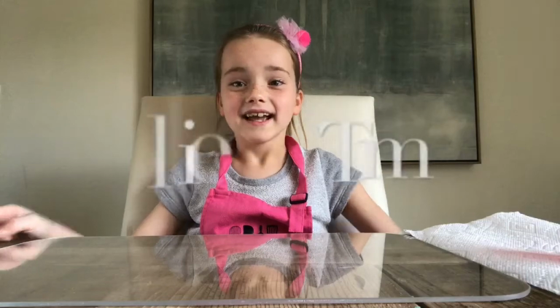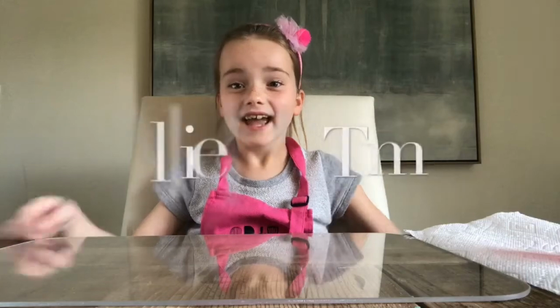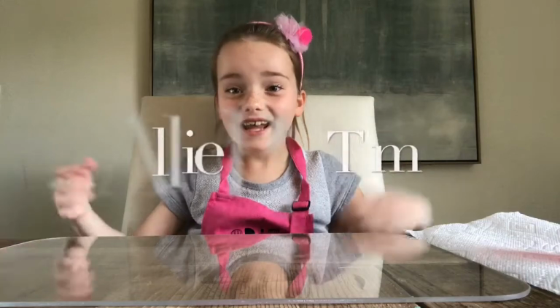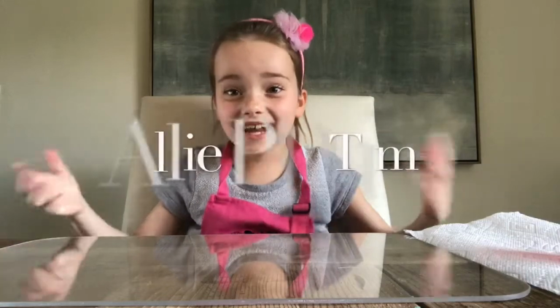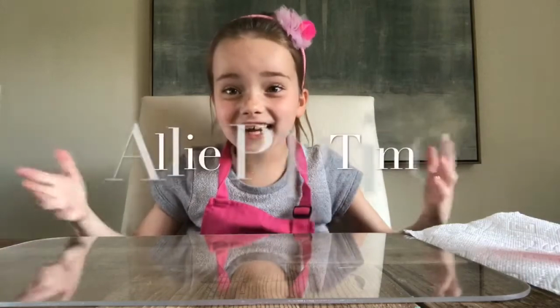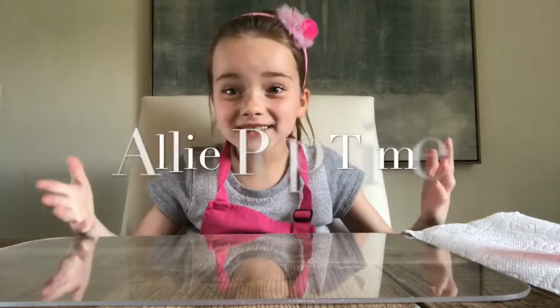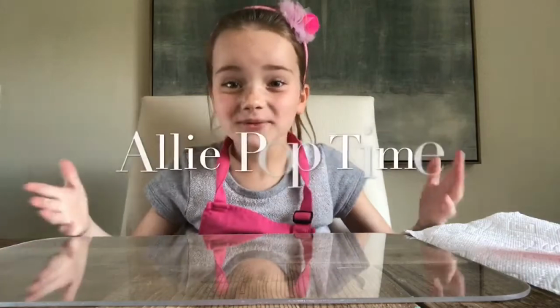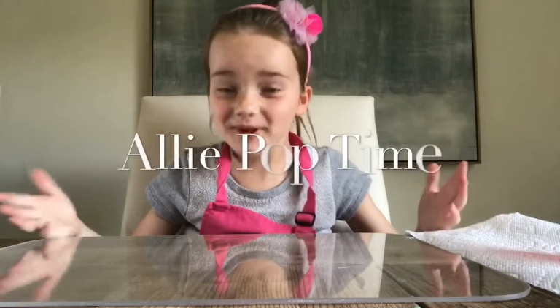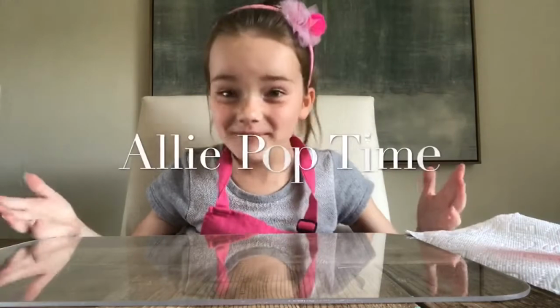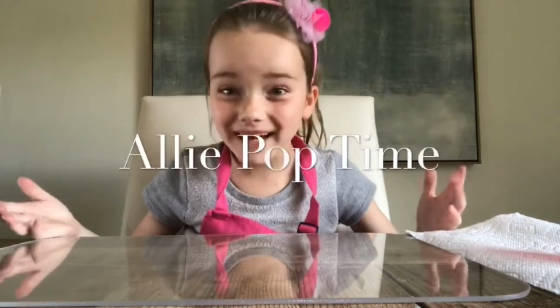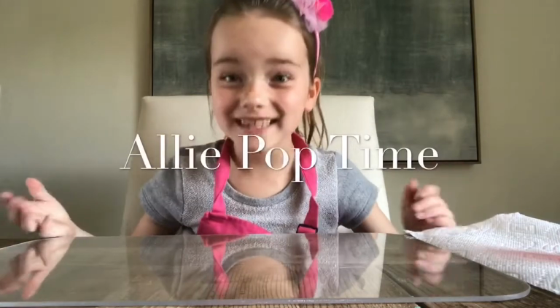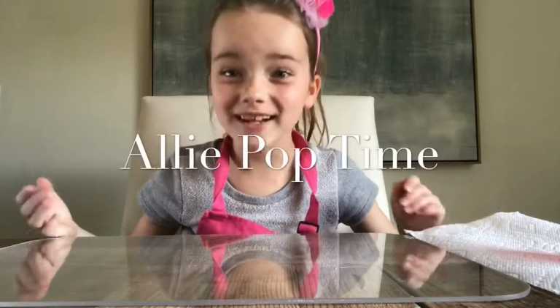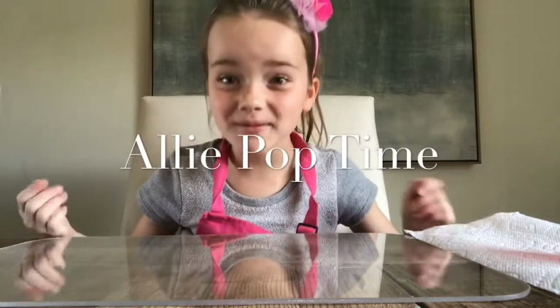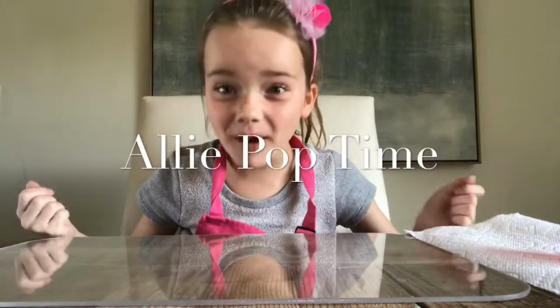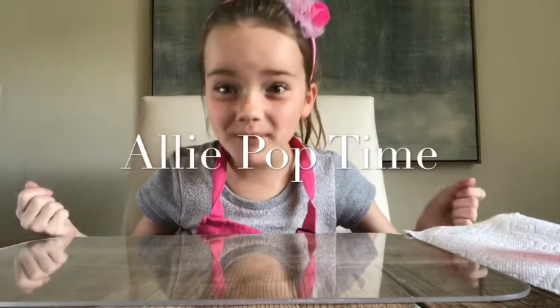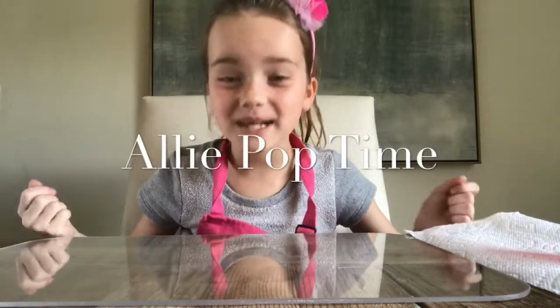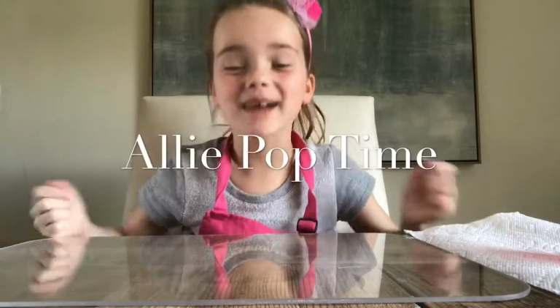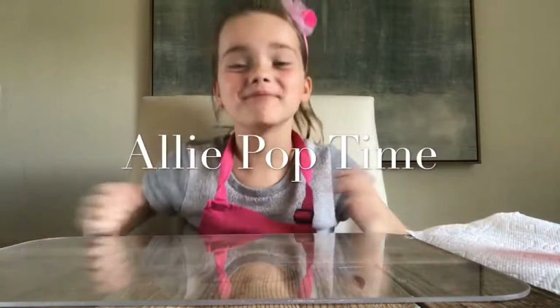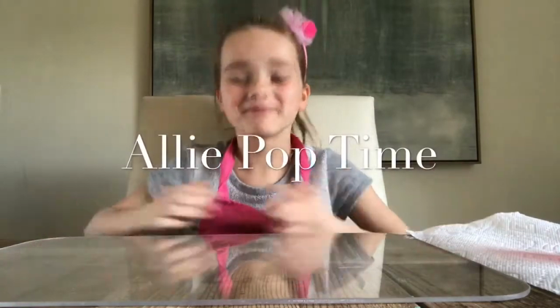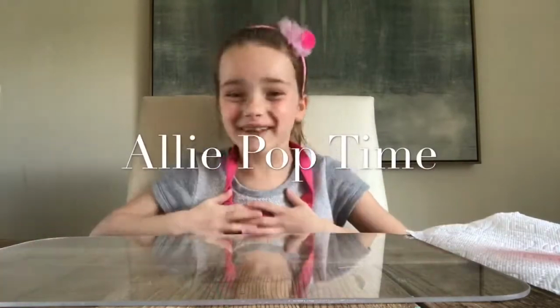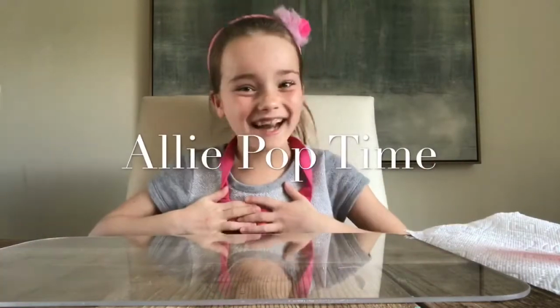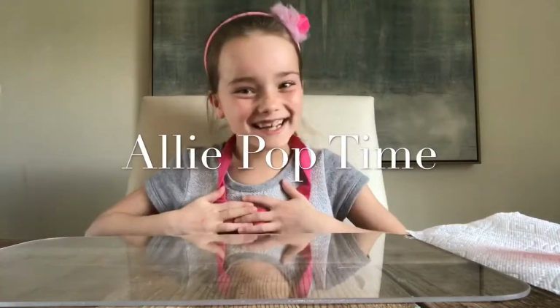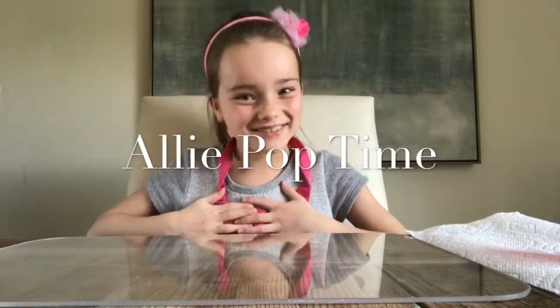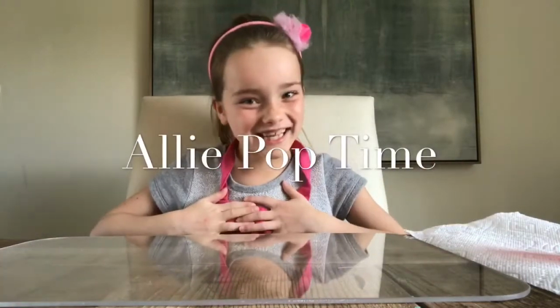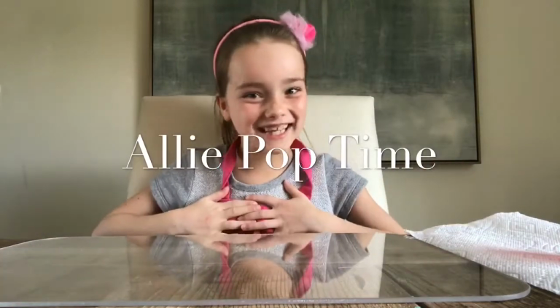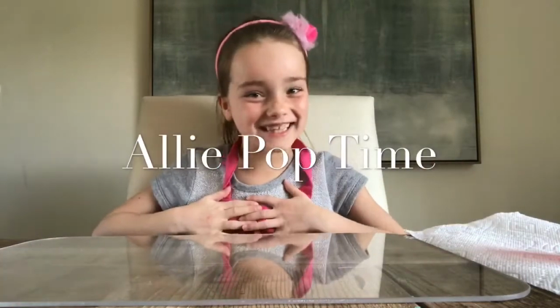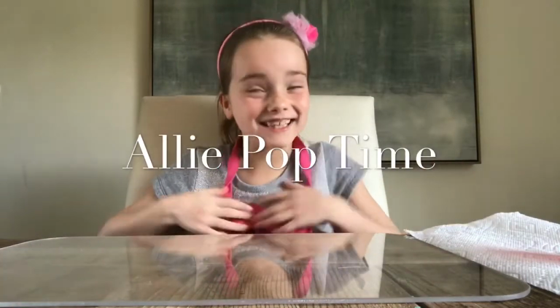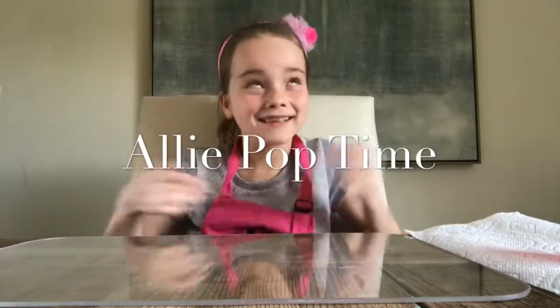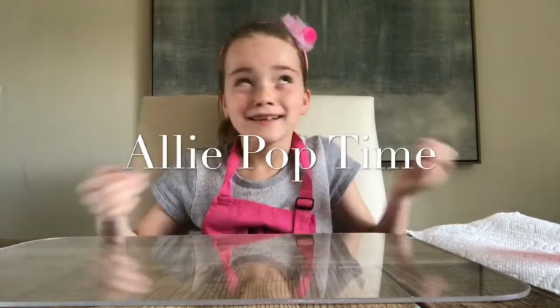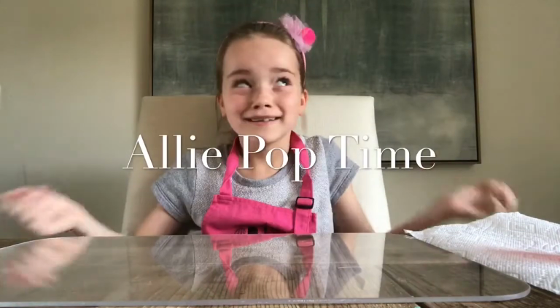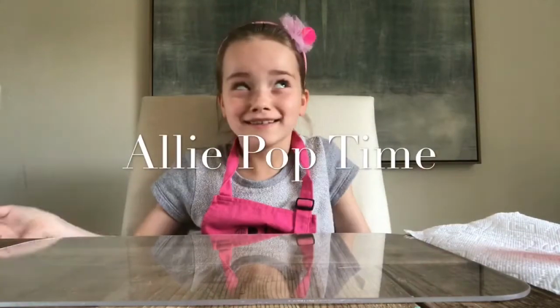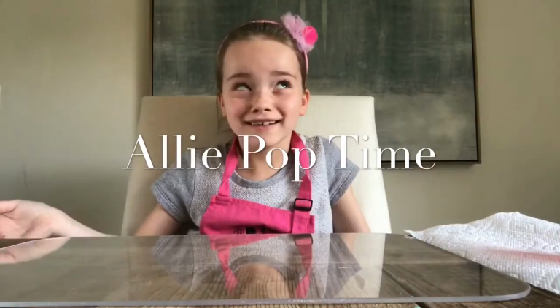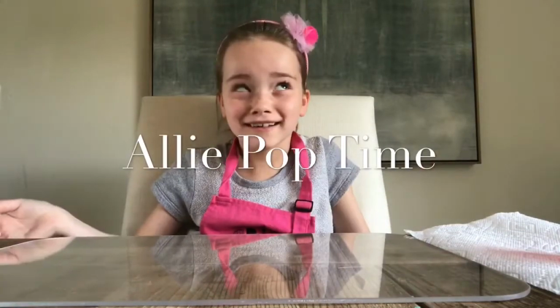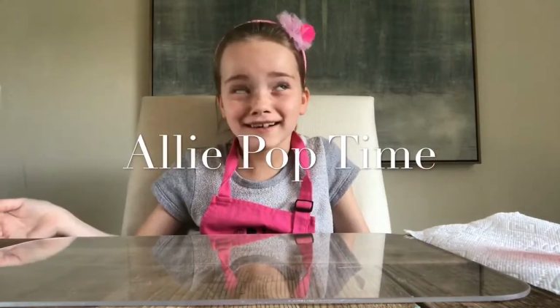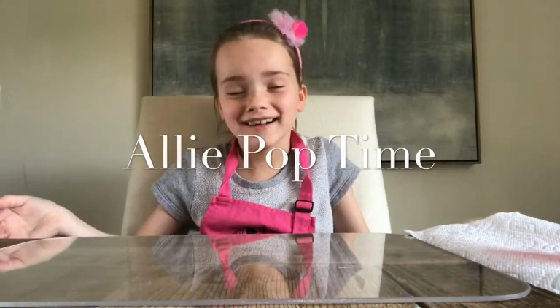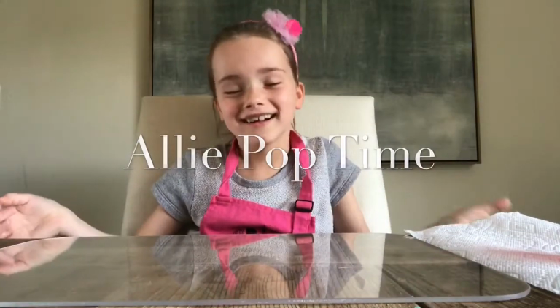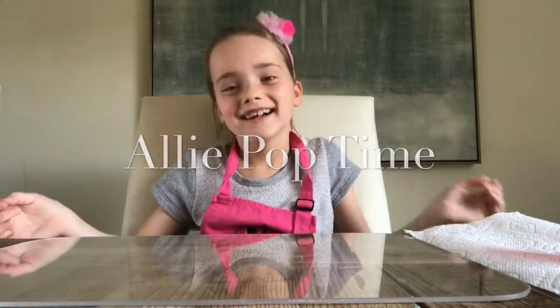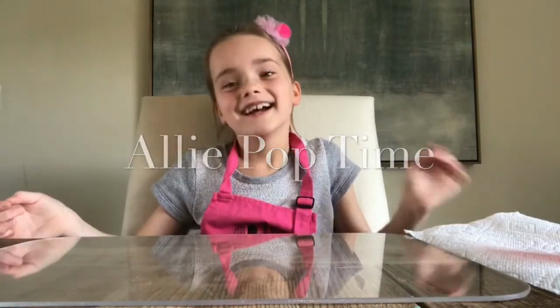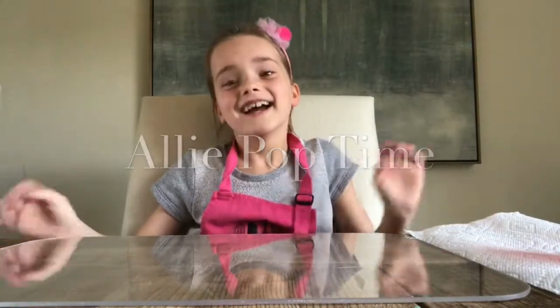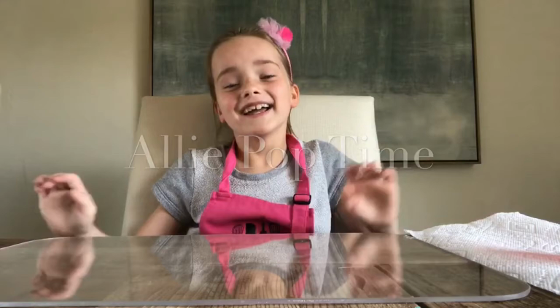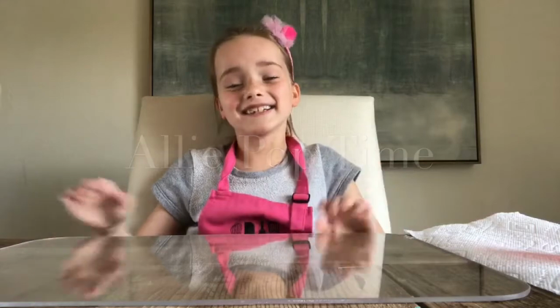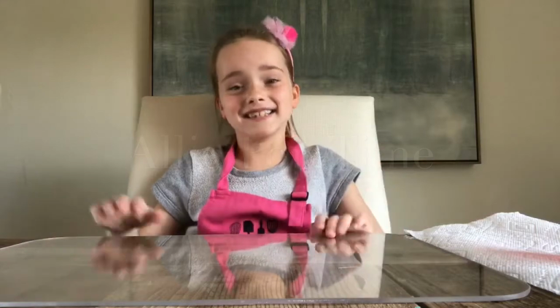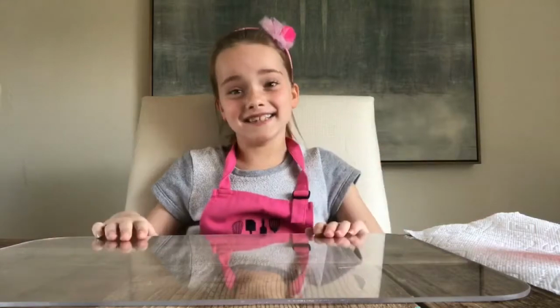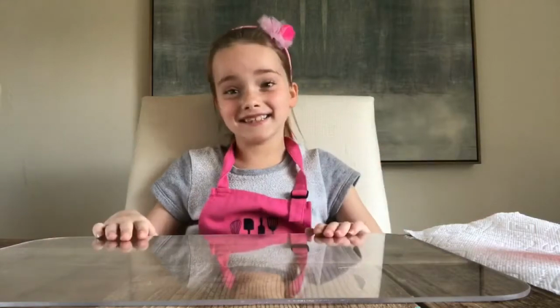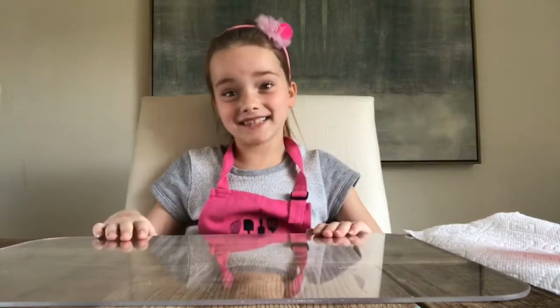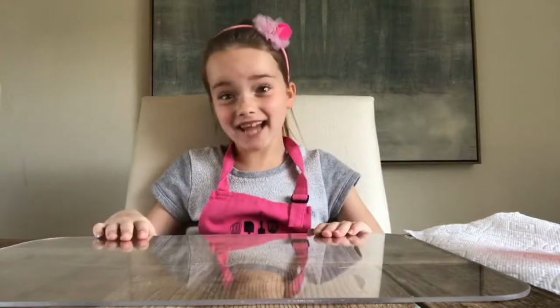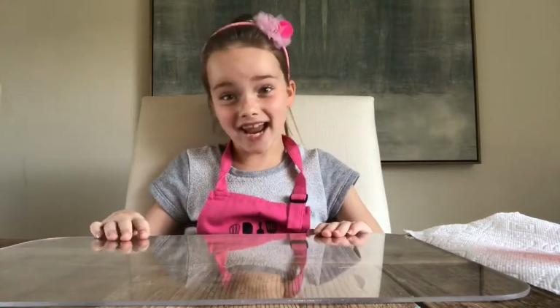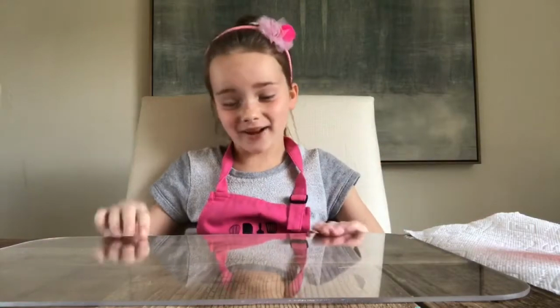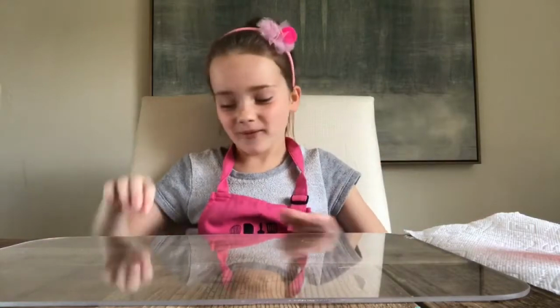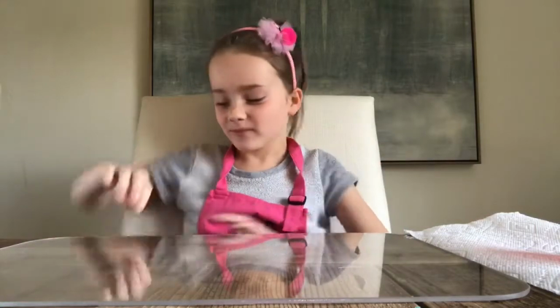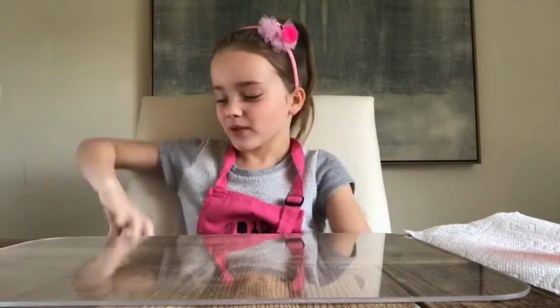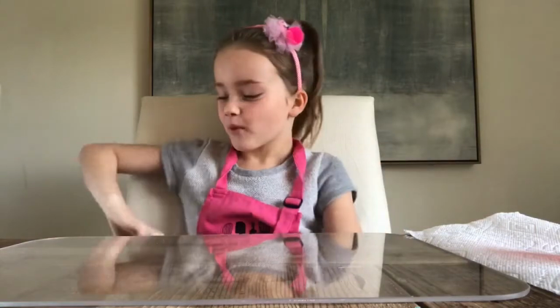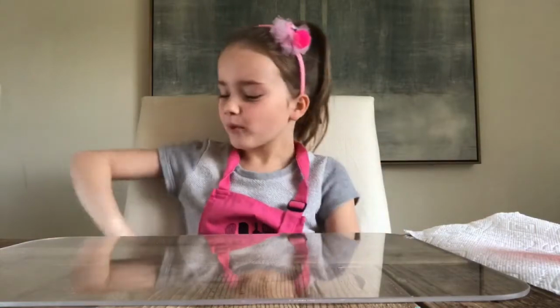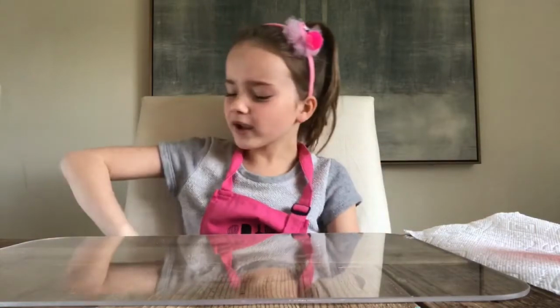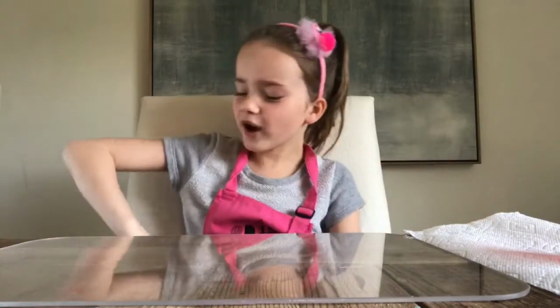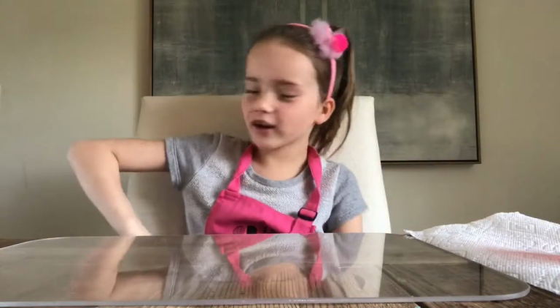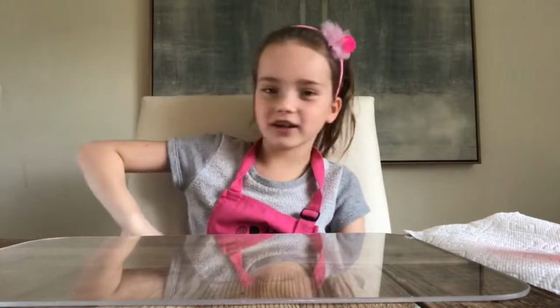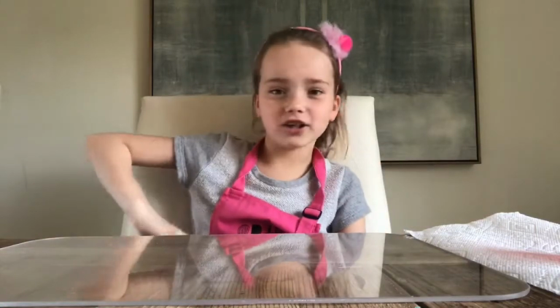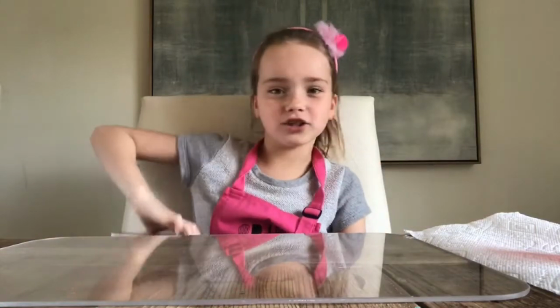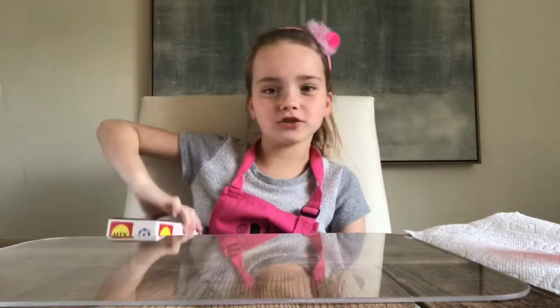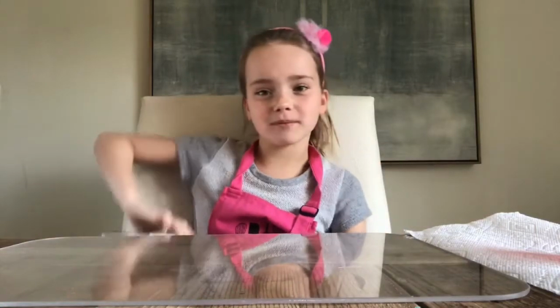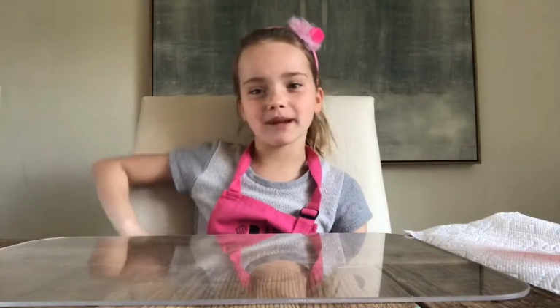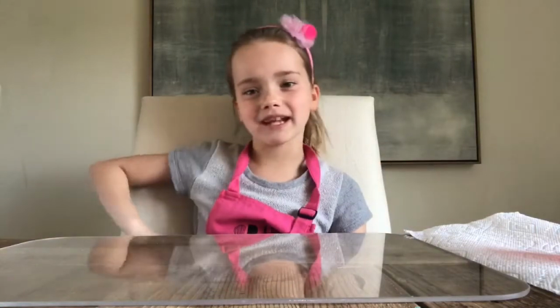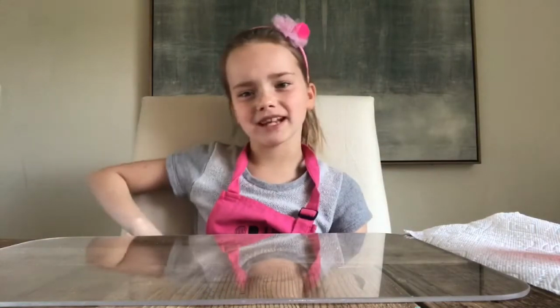Hey guys, welcome back to Allie Pop Time. My name is Allie, and today we are going to do some painting.